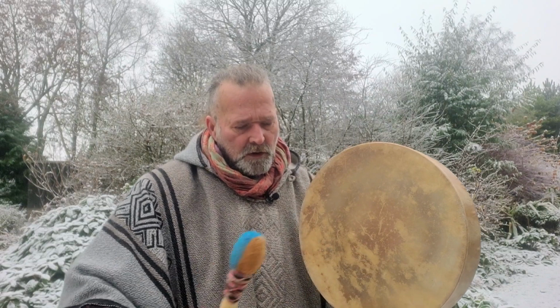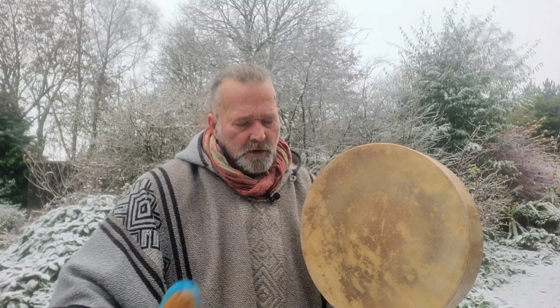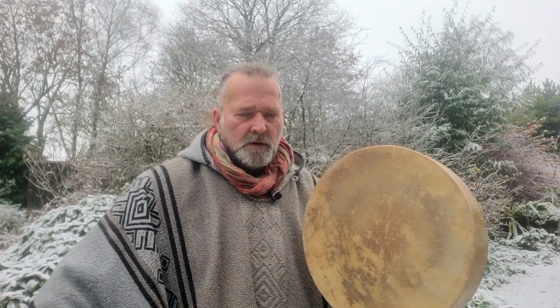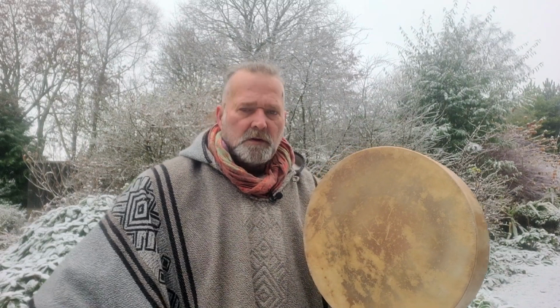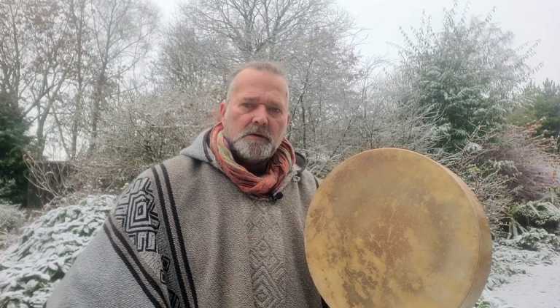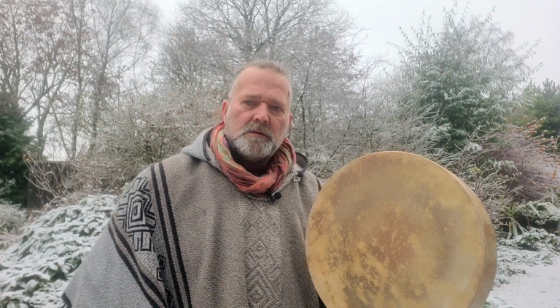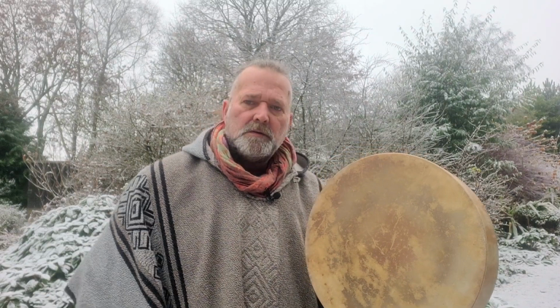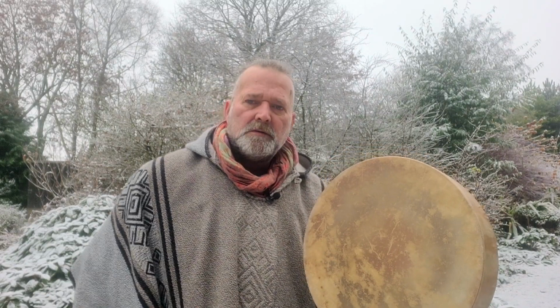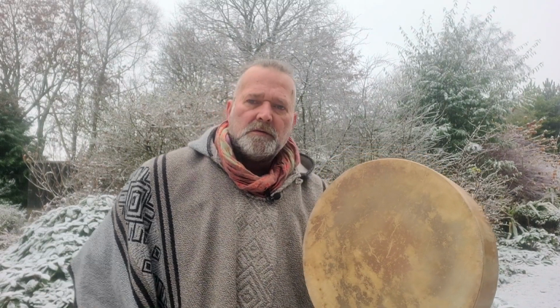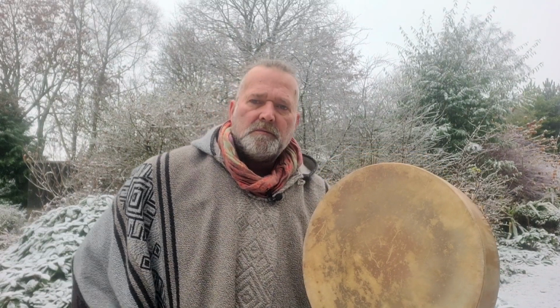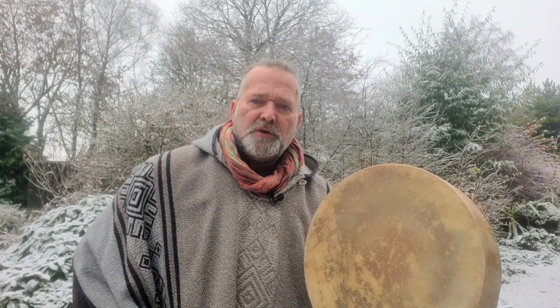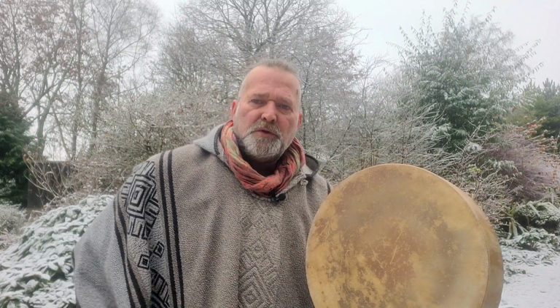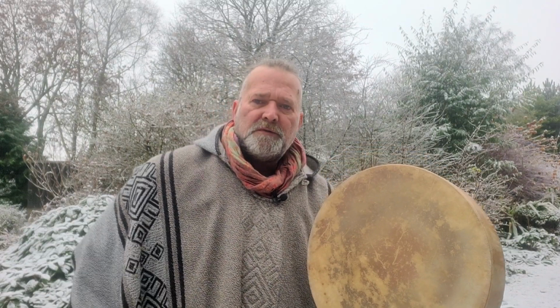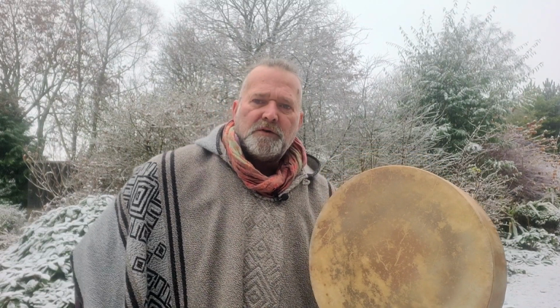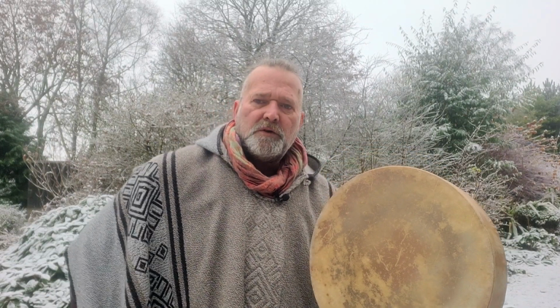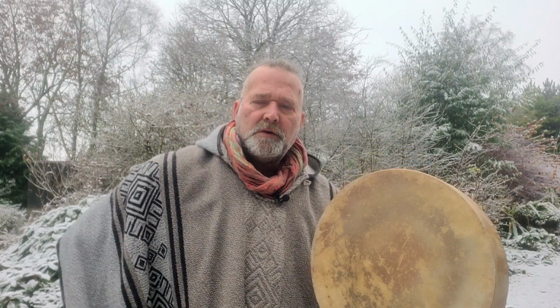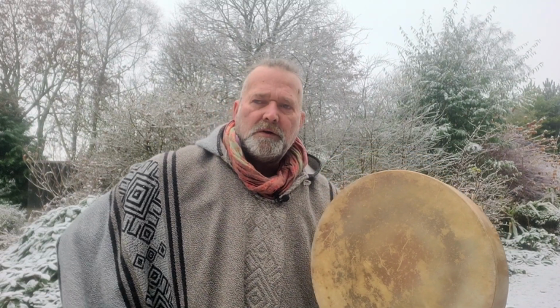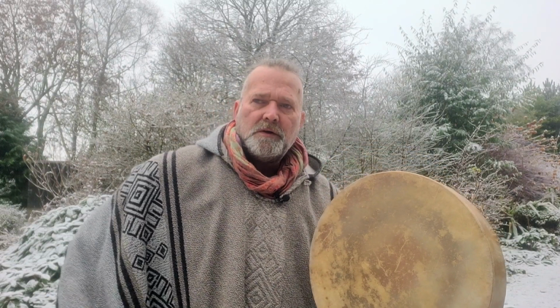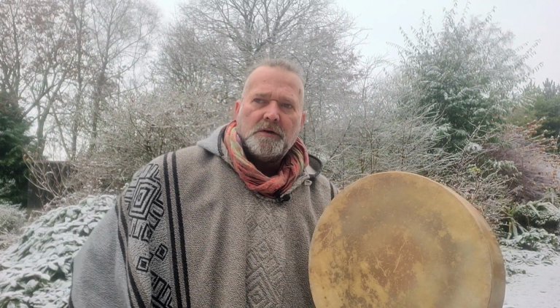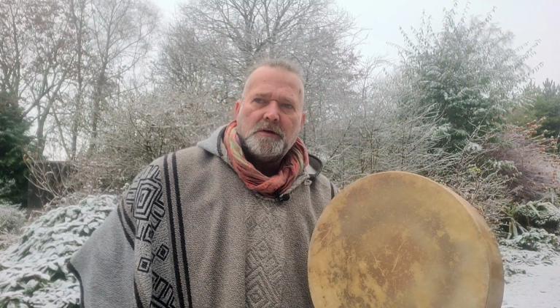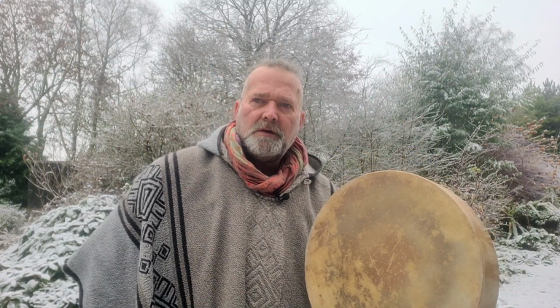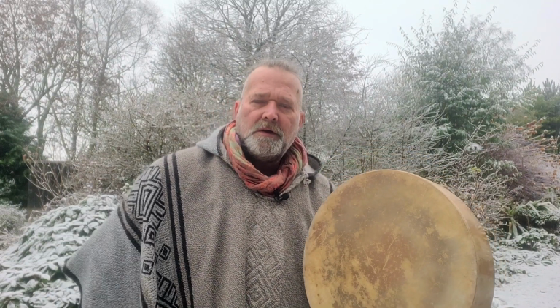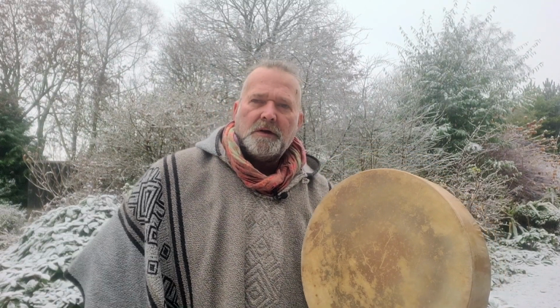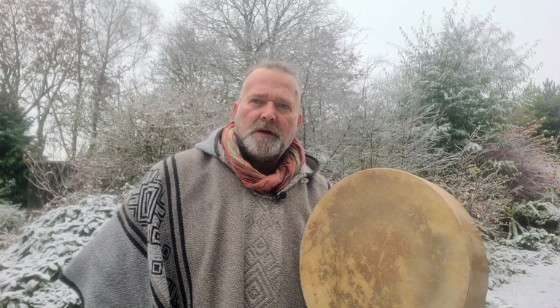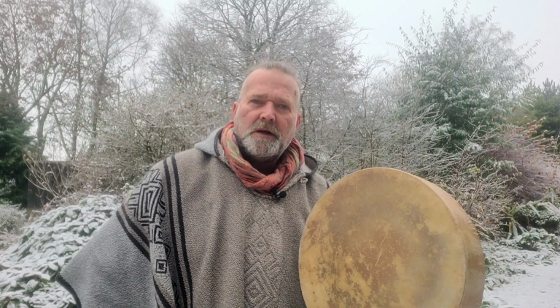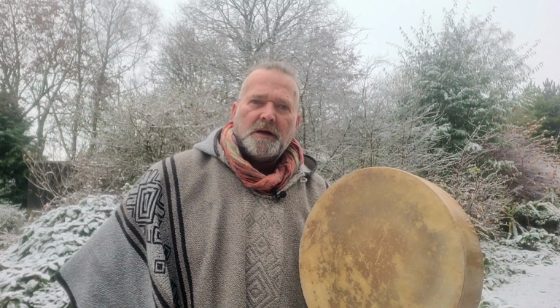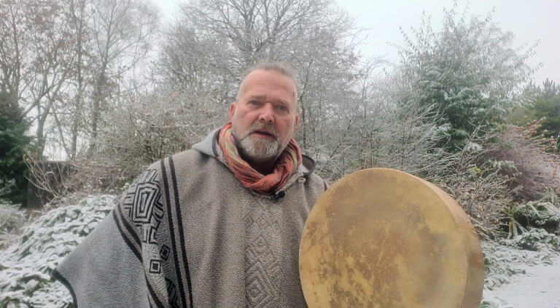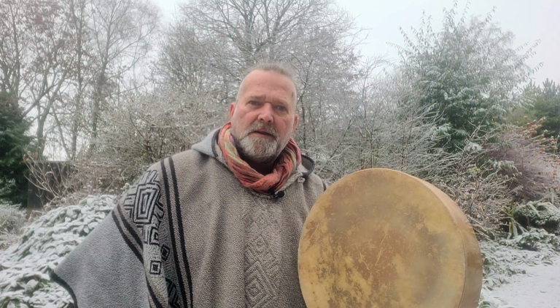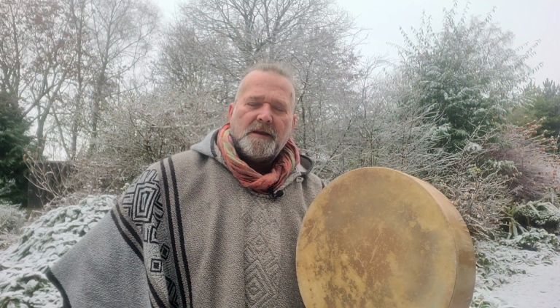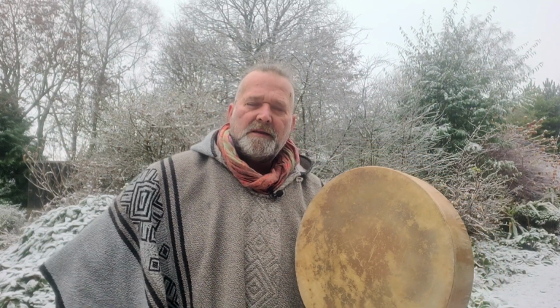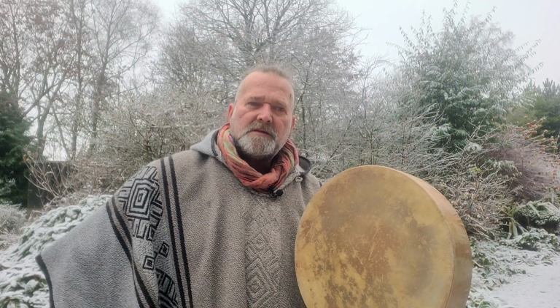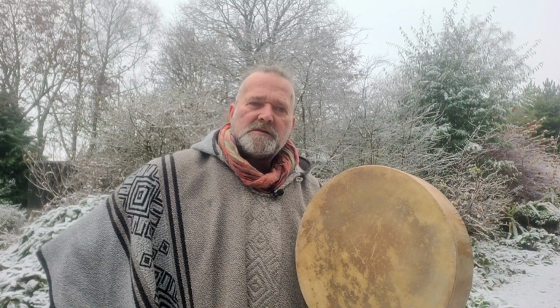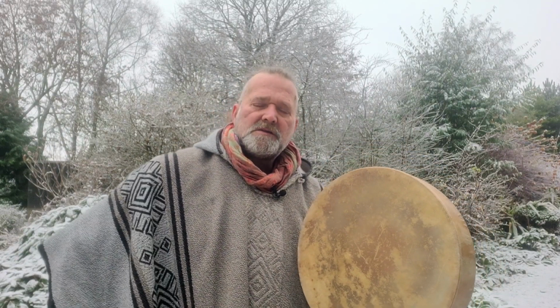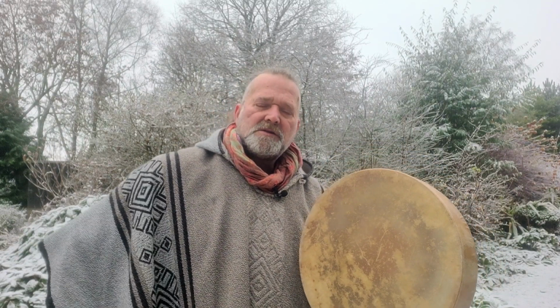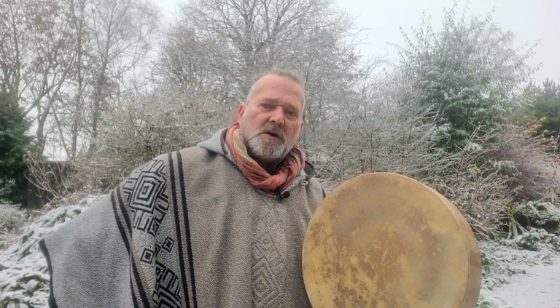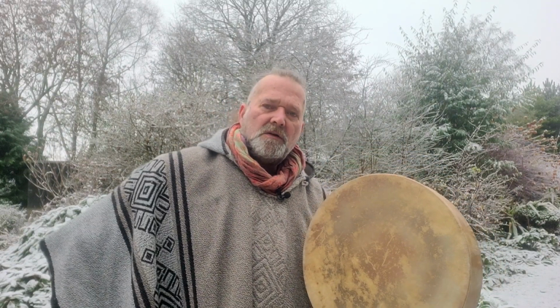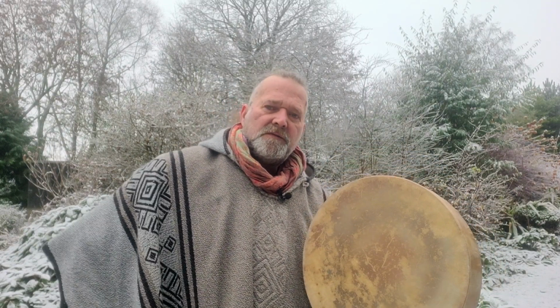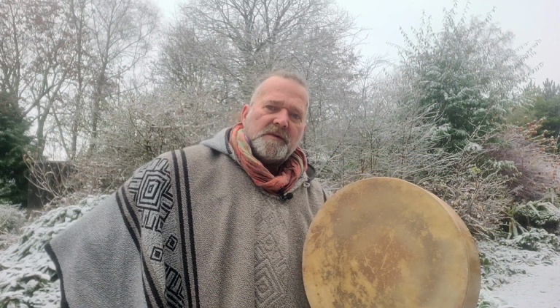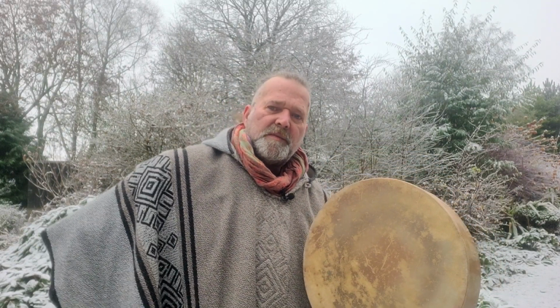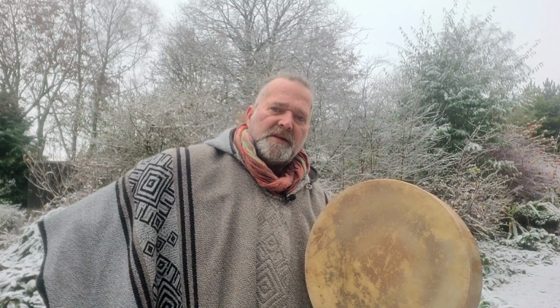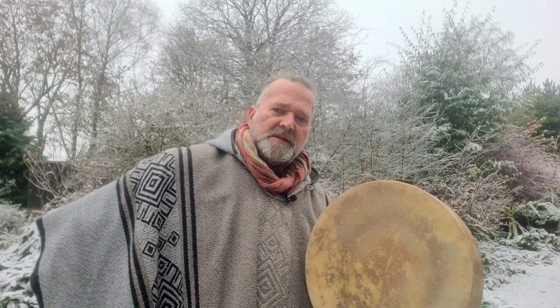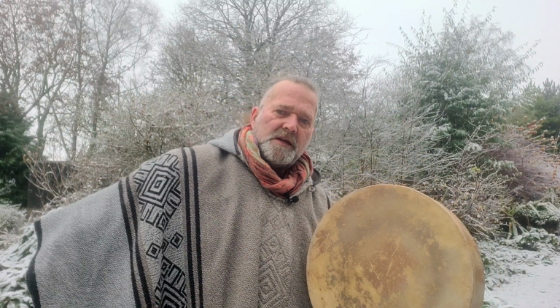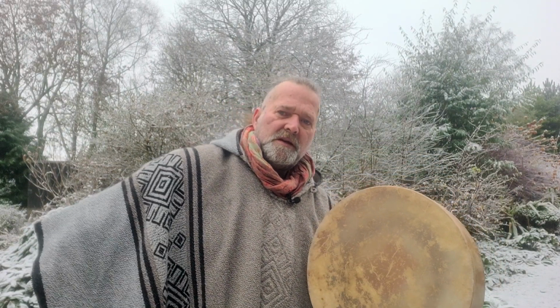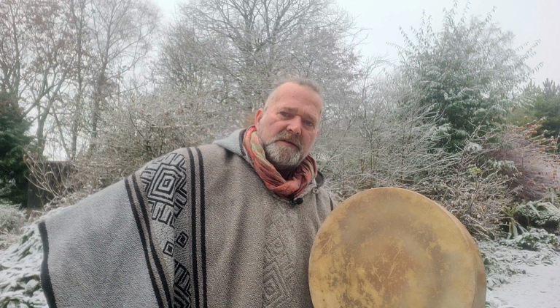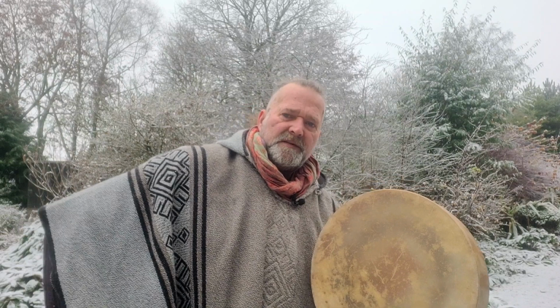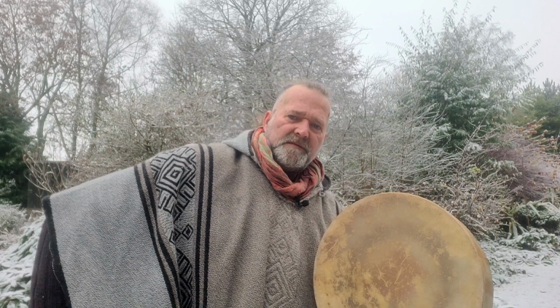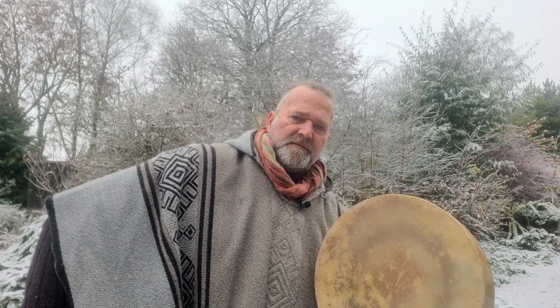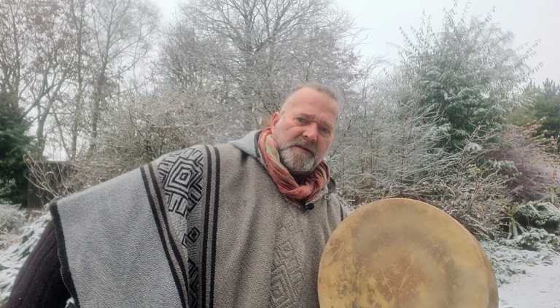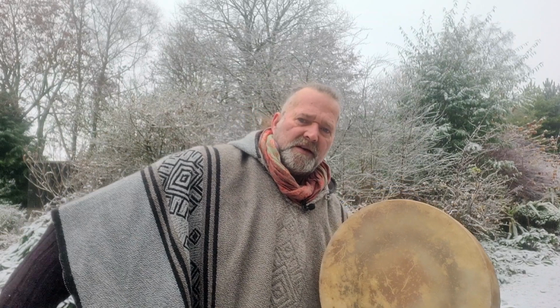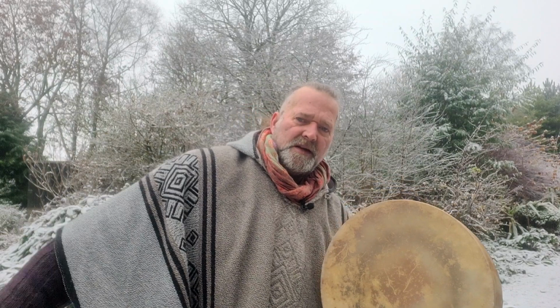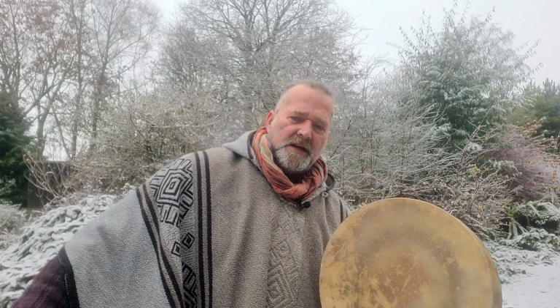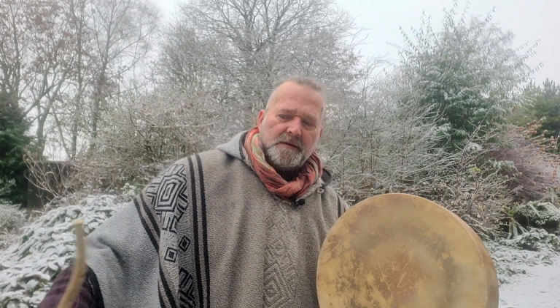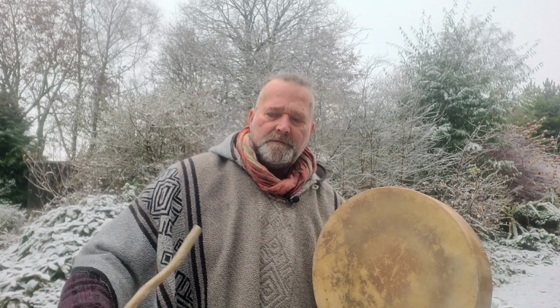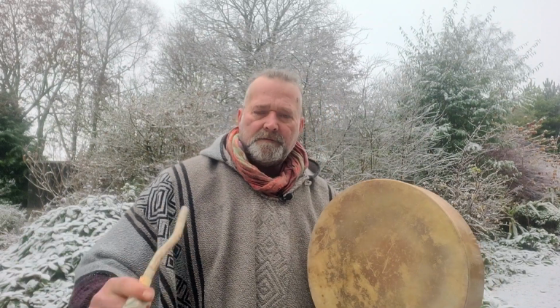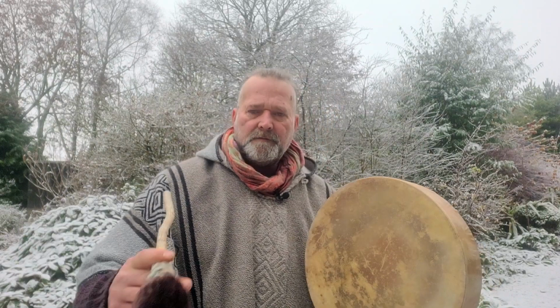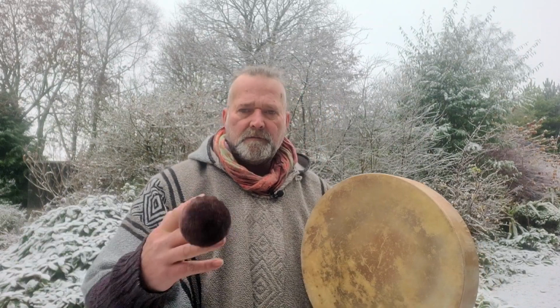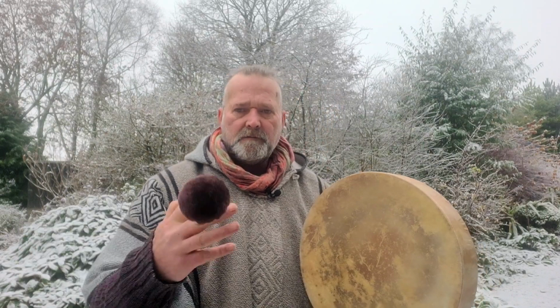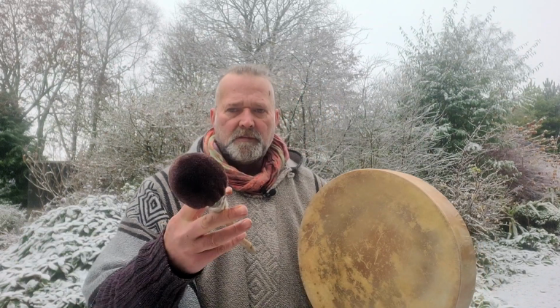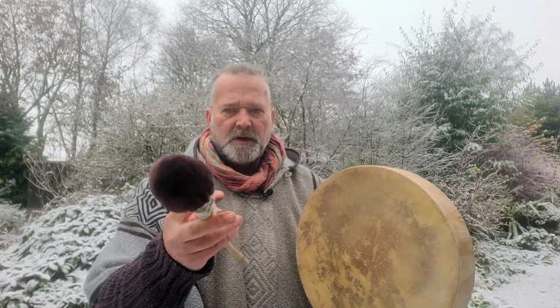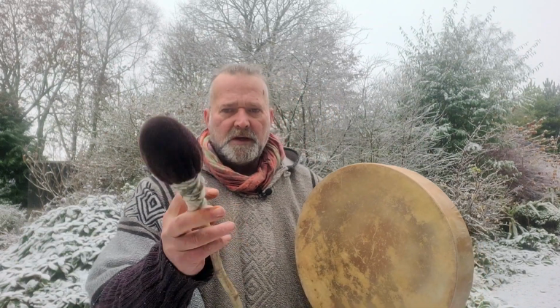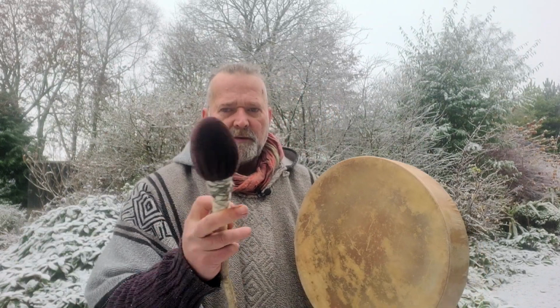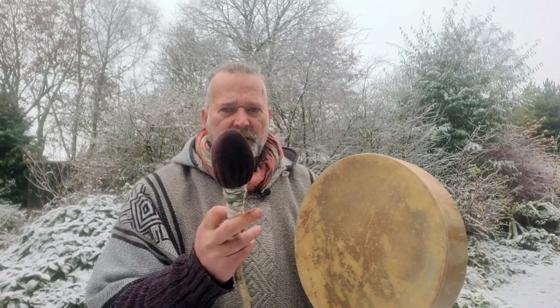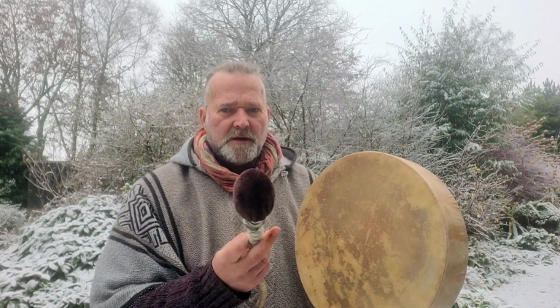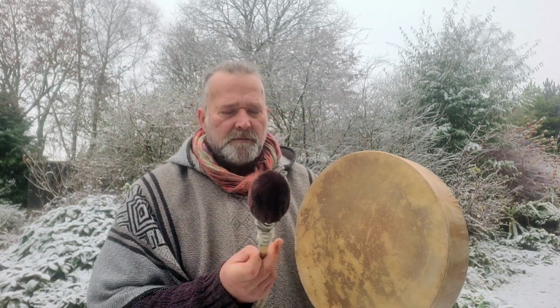Beautiful, beautiful. And then the softer beater — if I can find it — here we go.